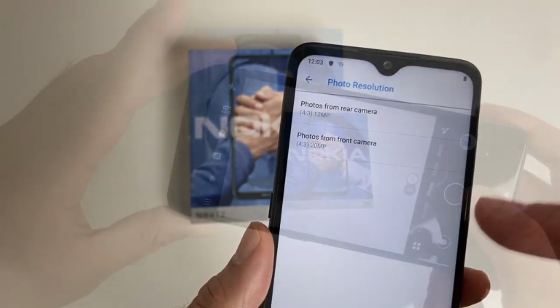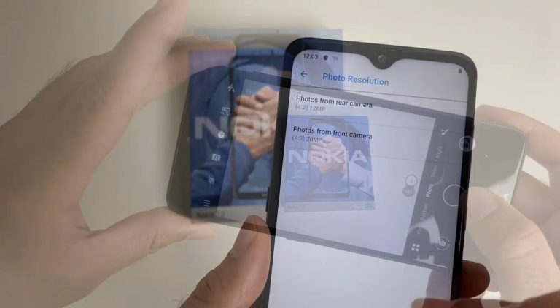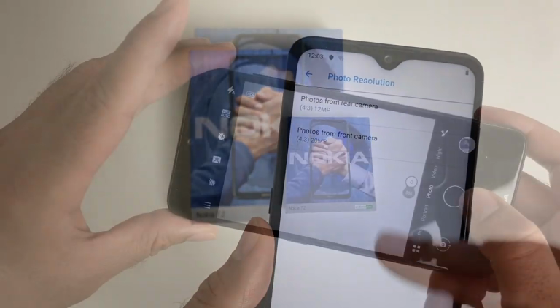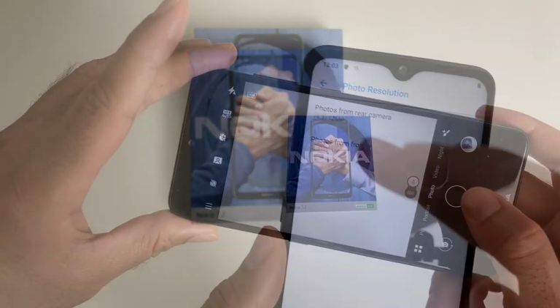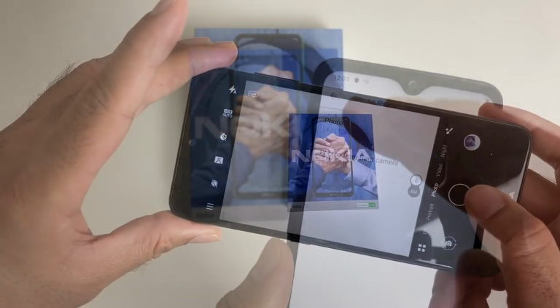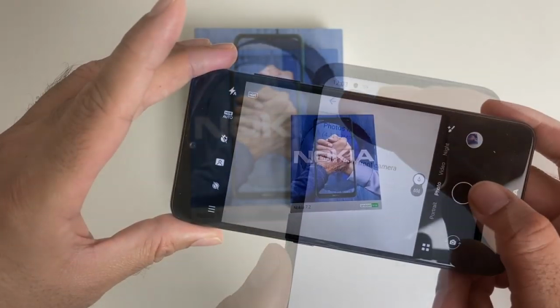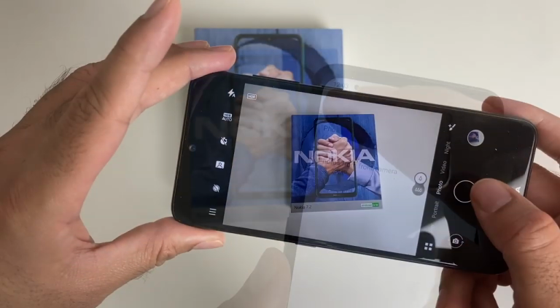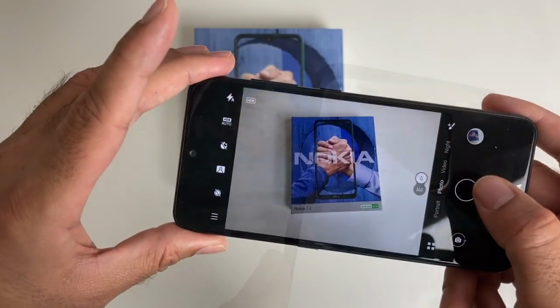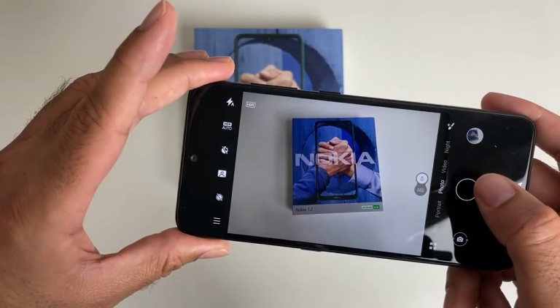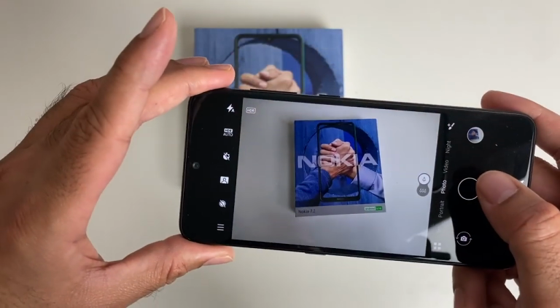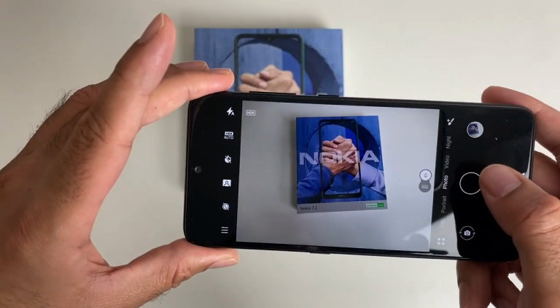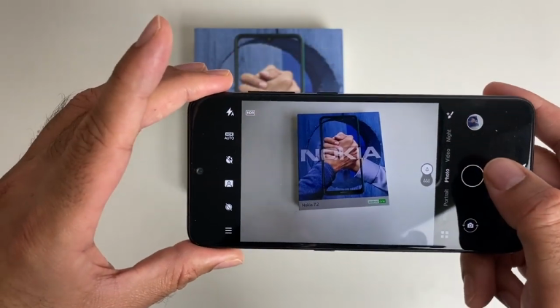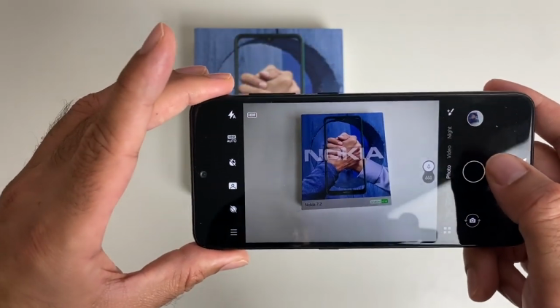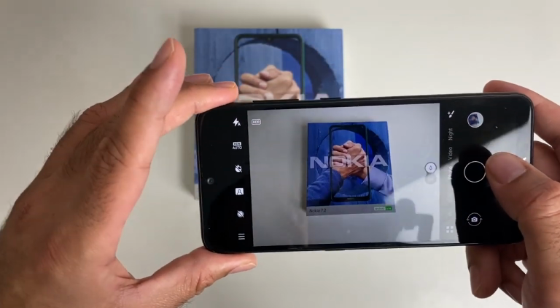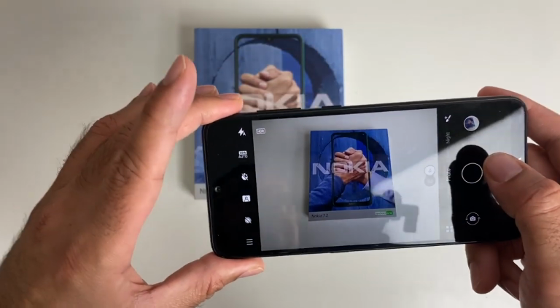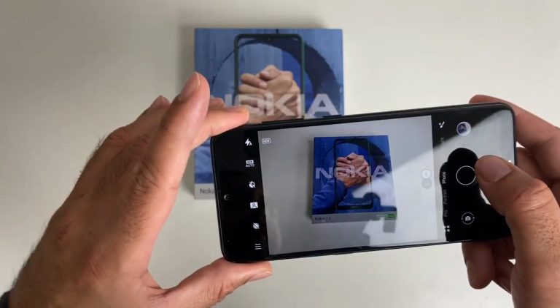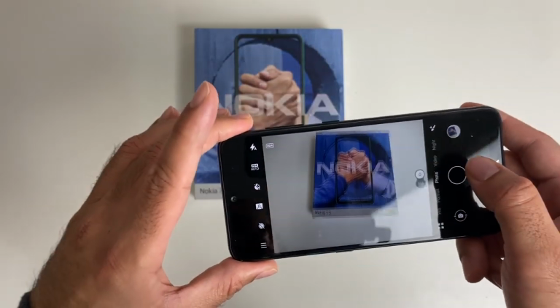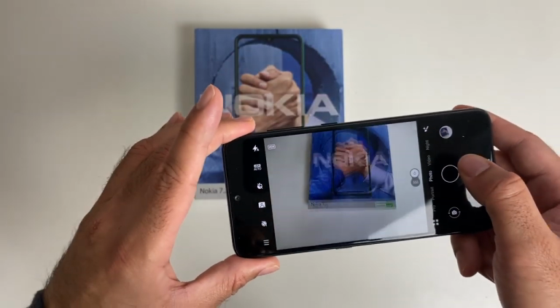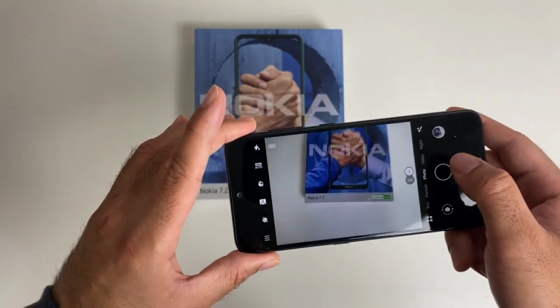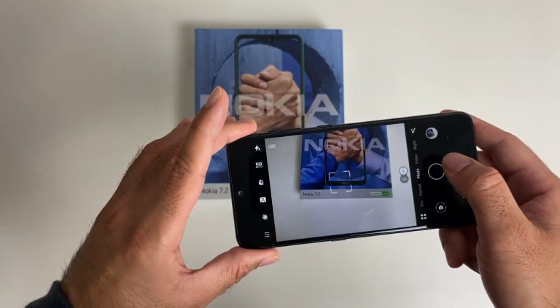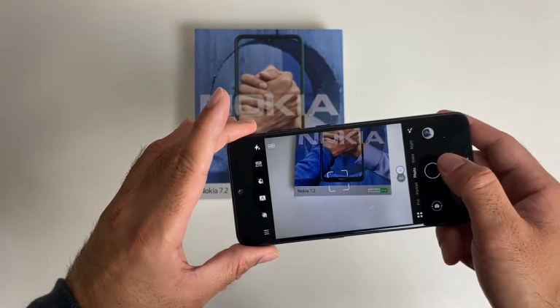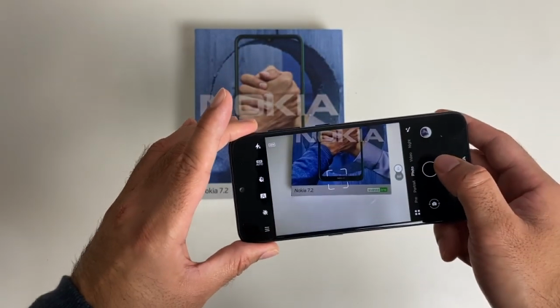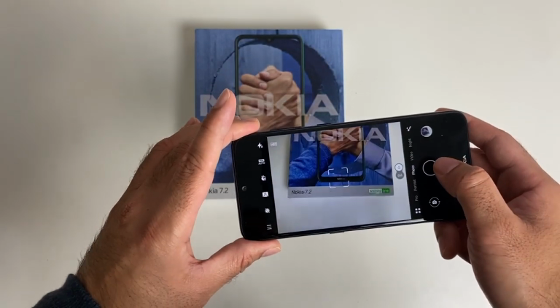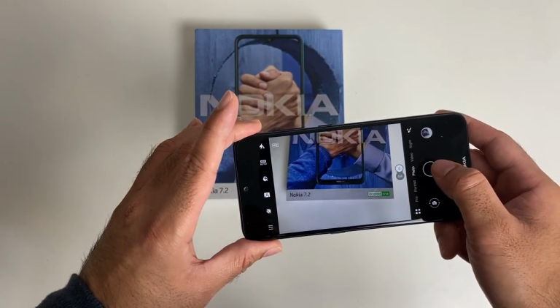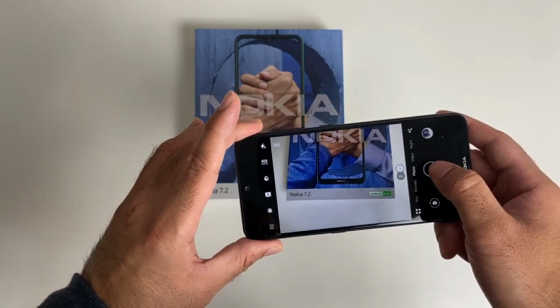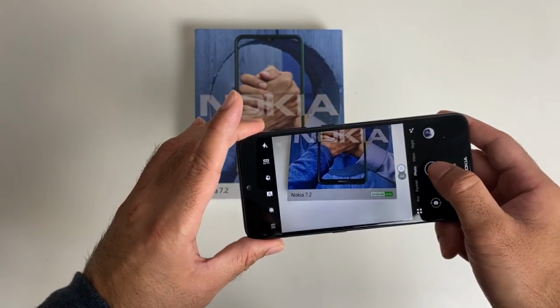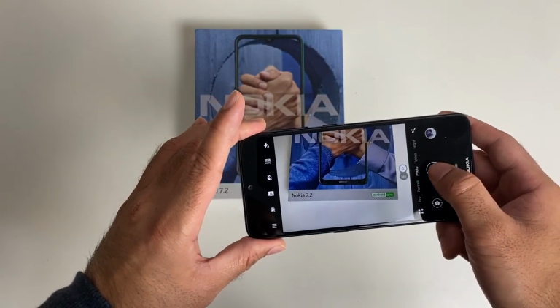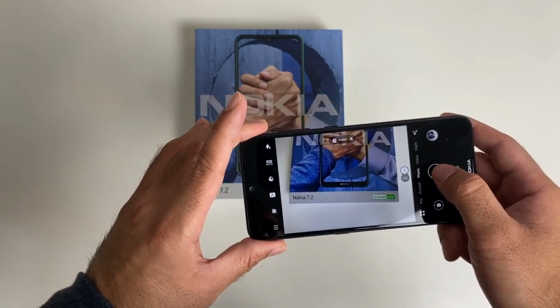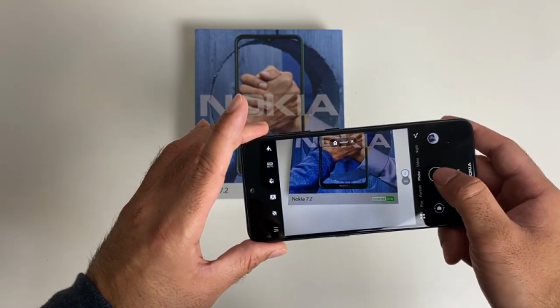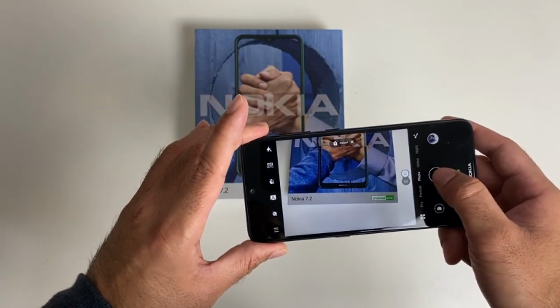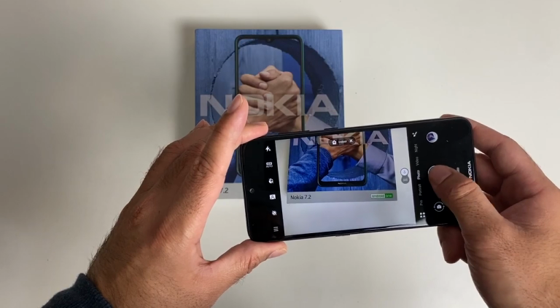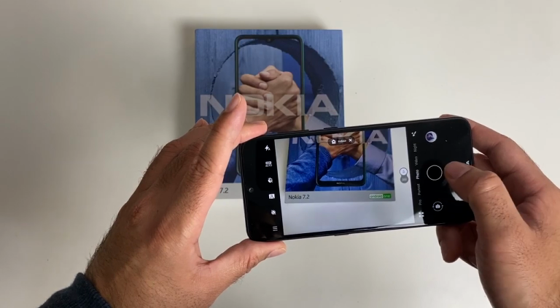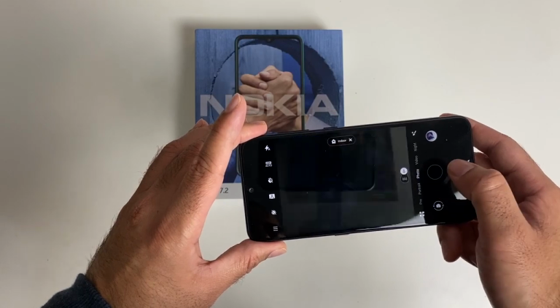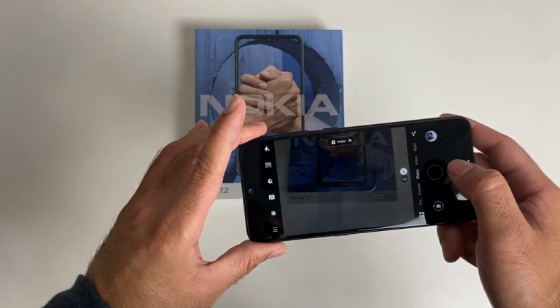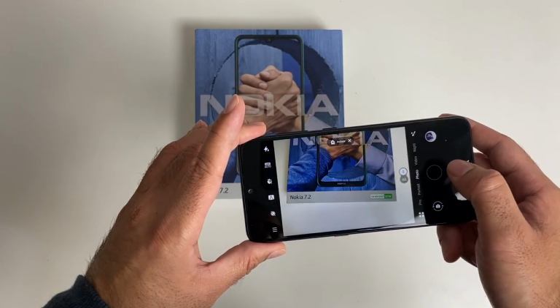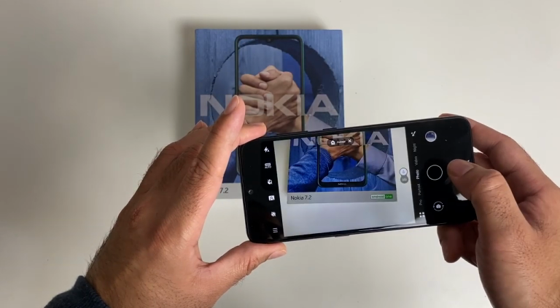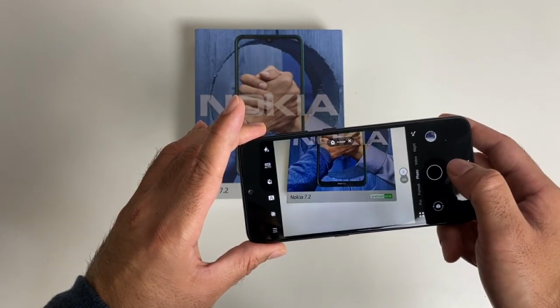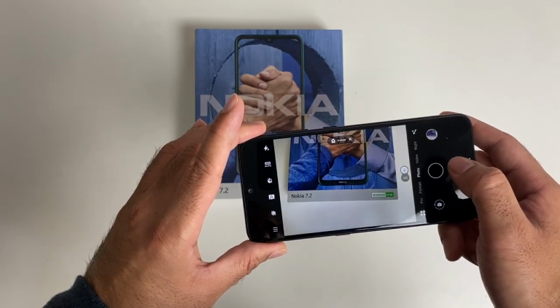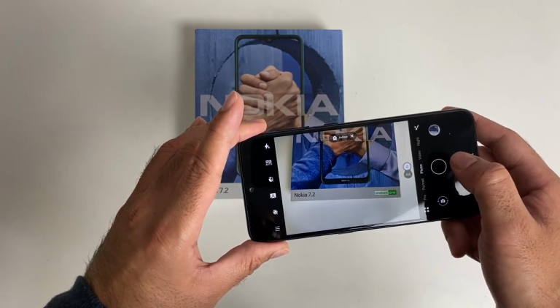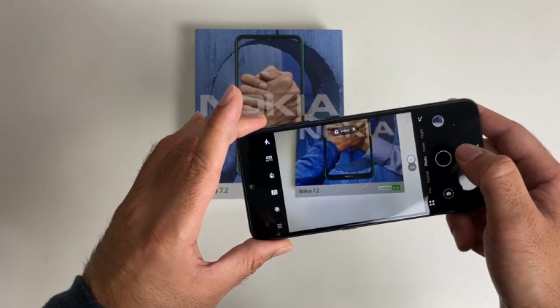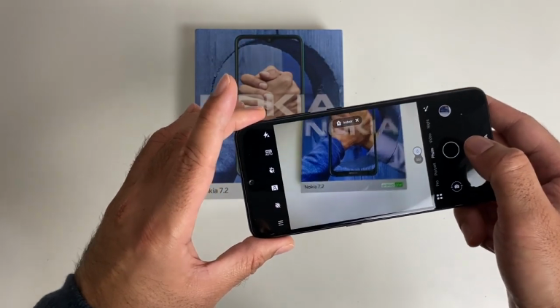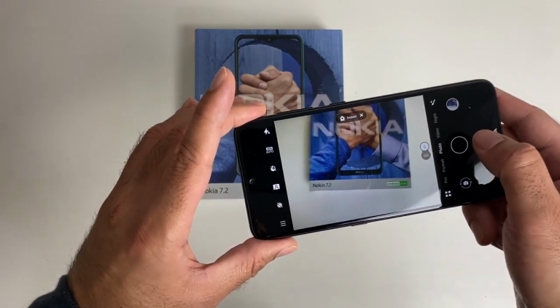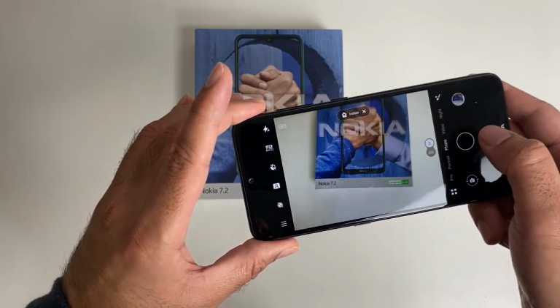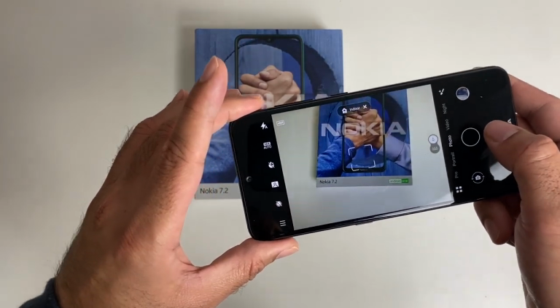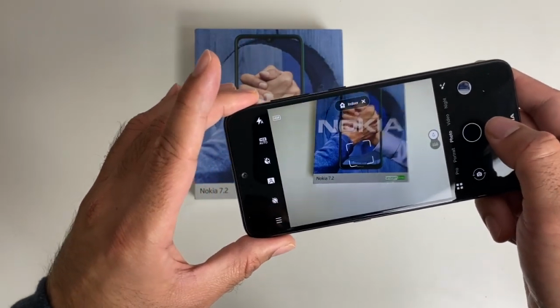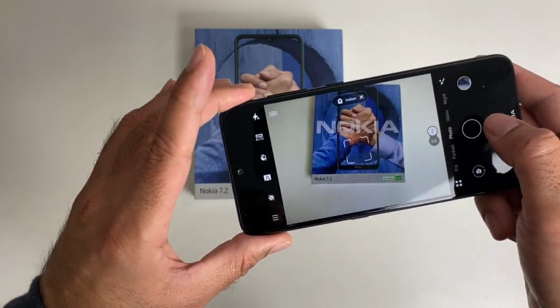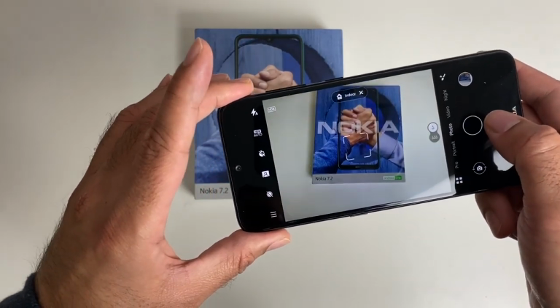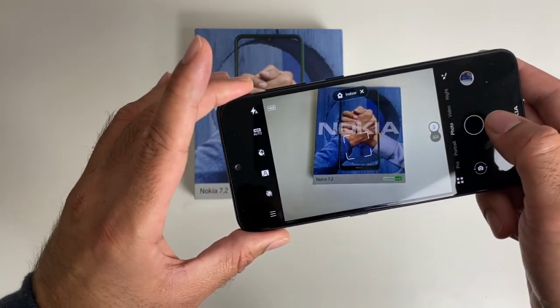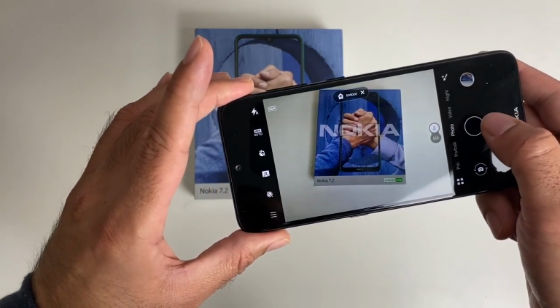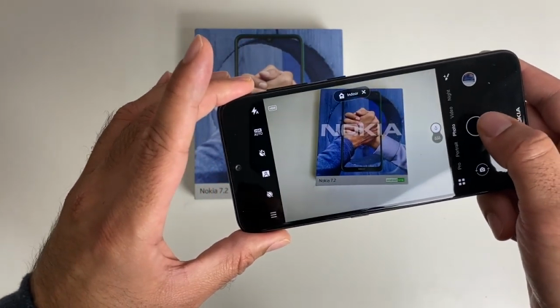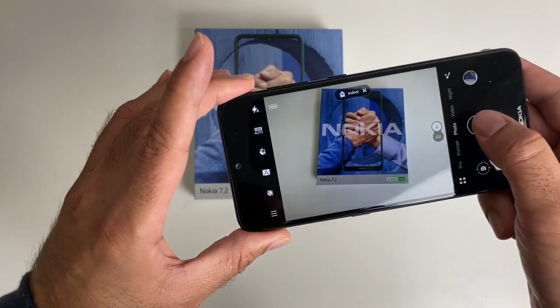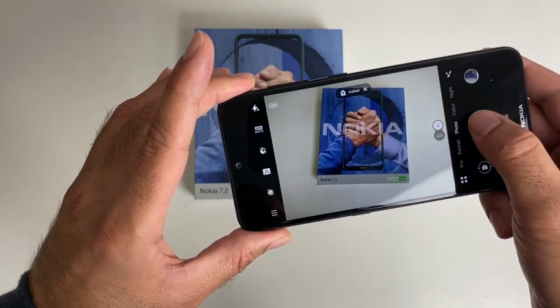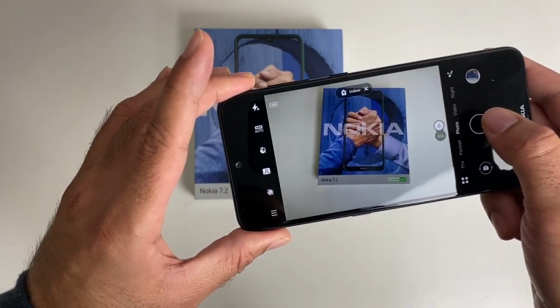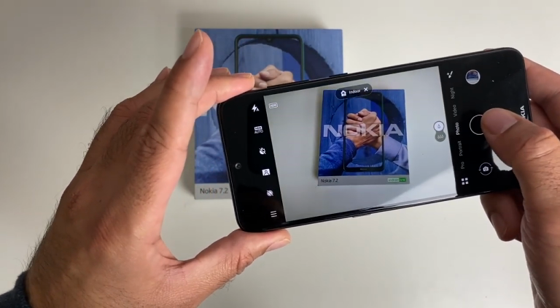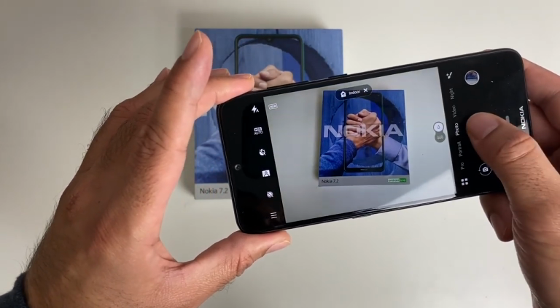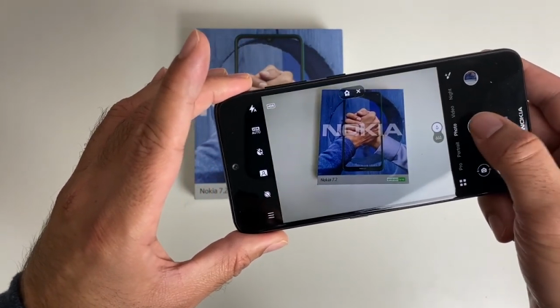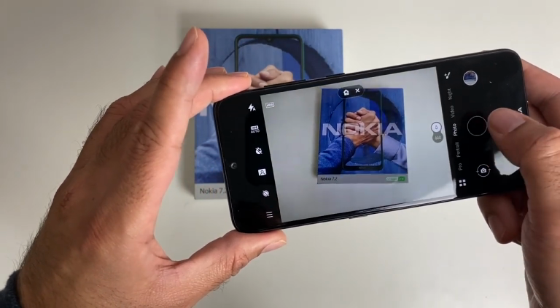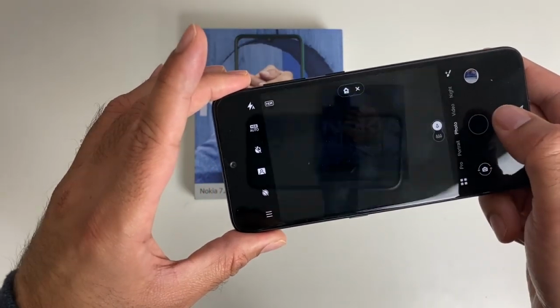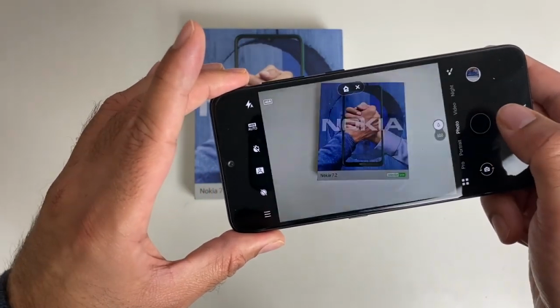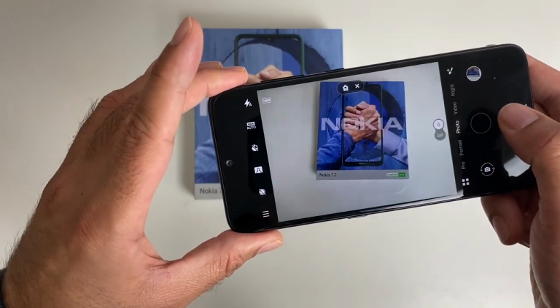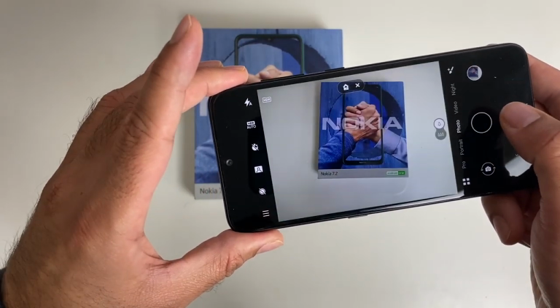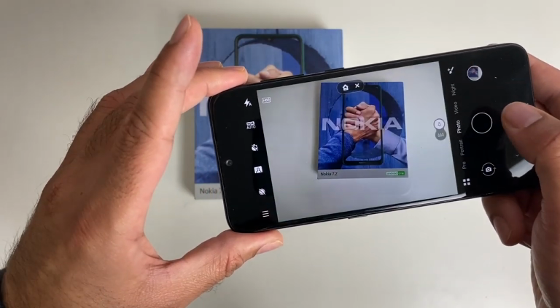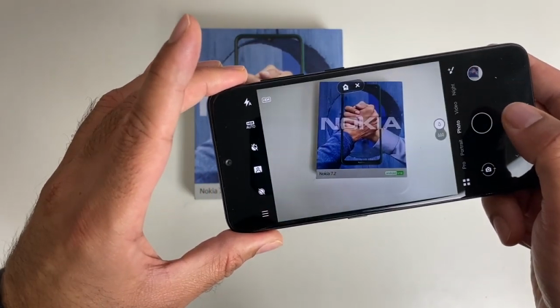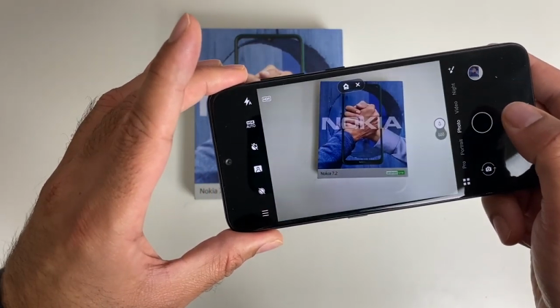So we do have quite a feature packed camera. And here are a few sample shots for you guys to check out.